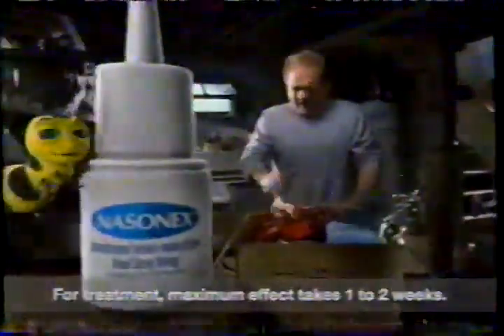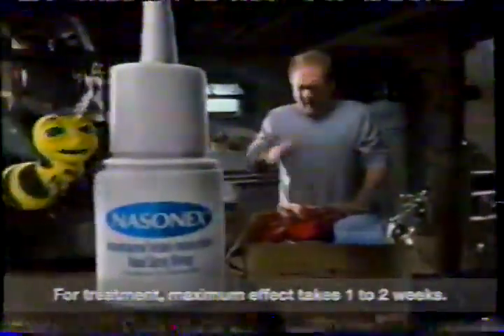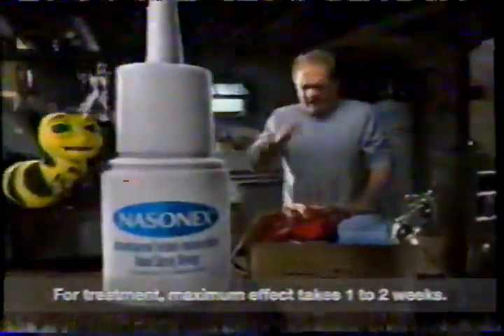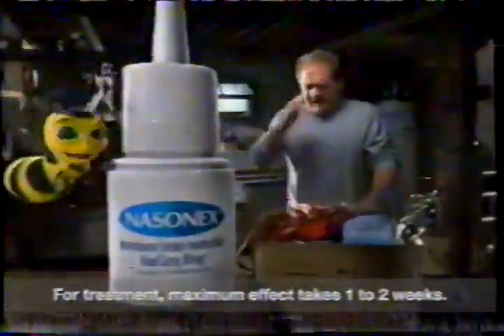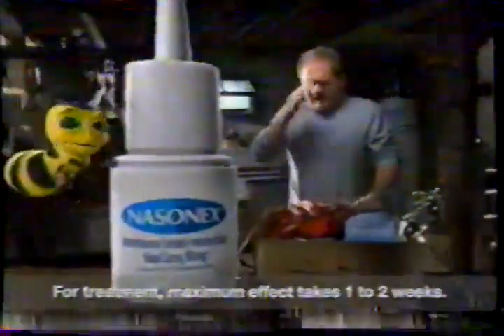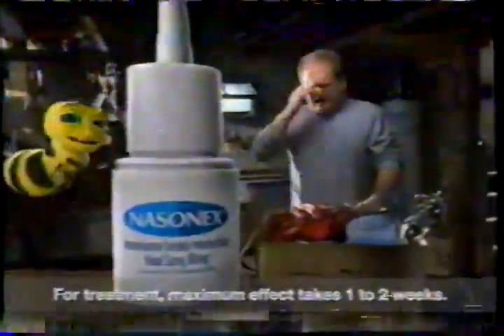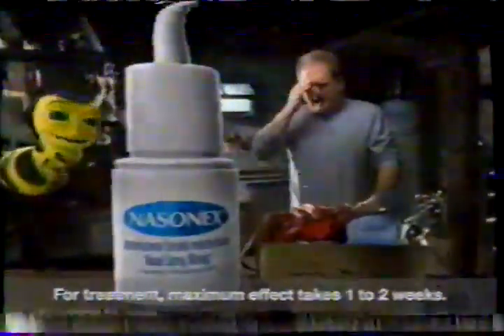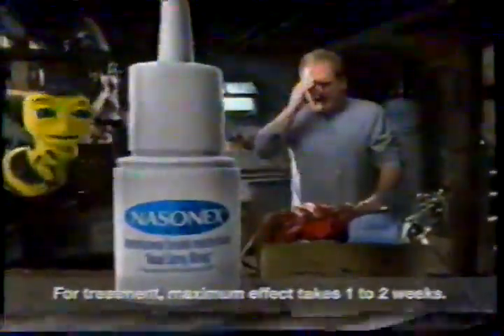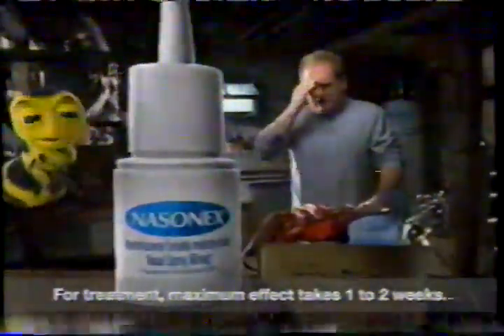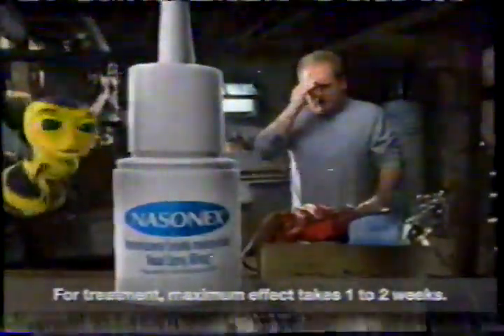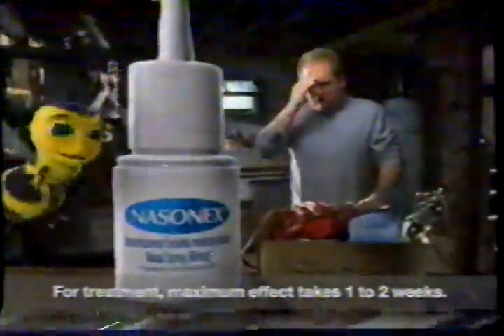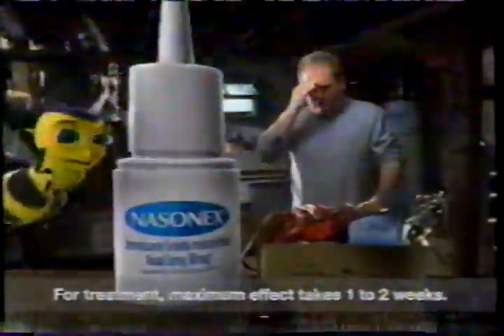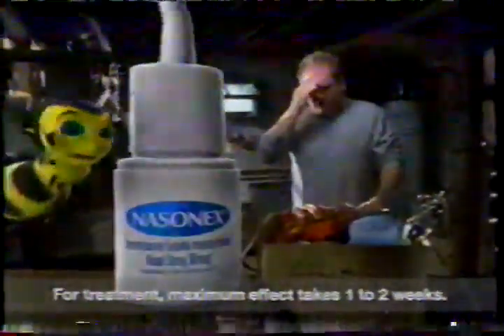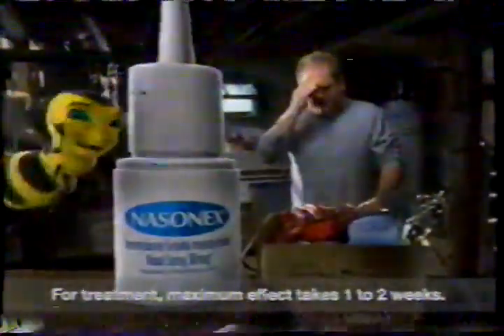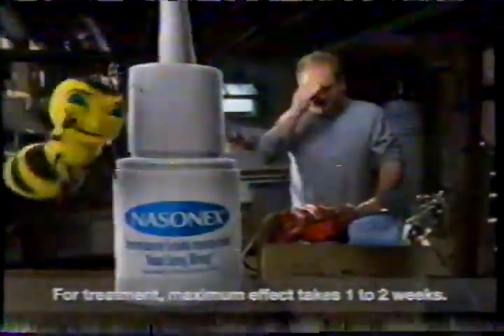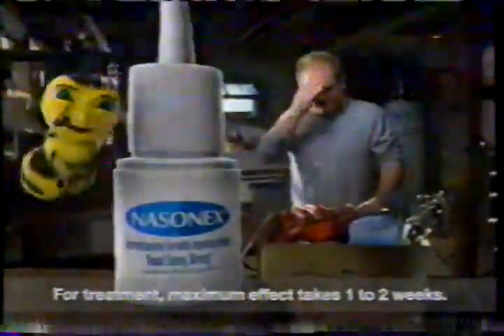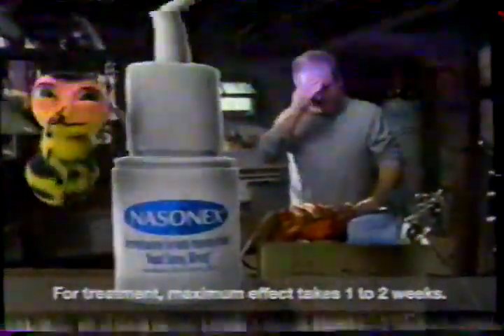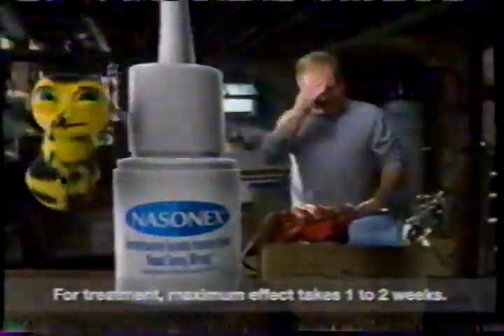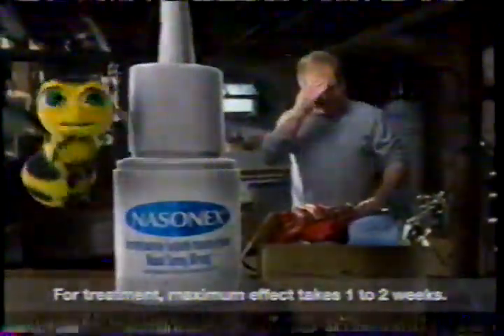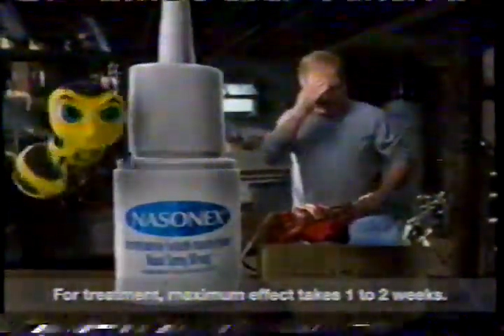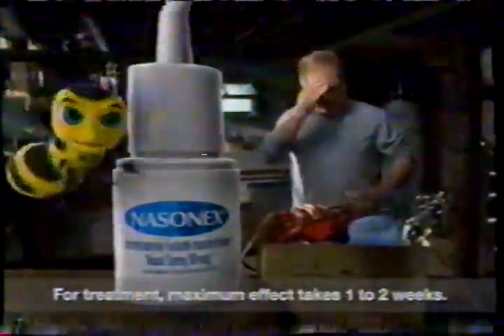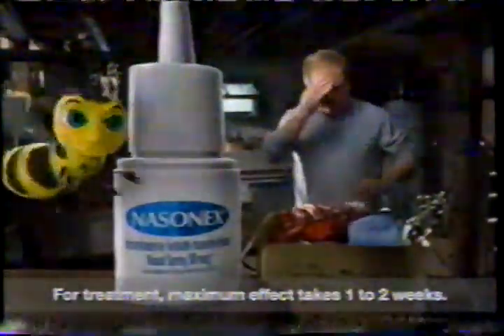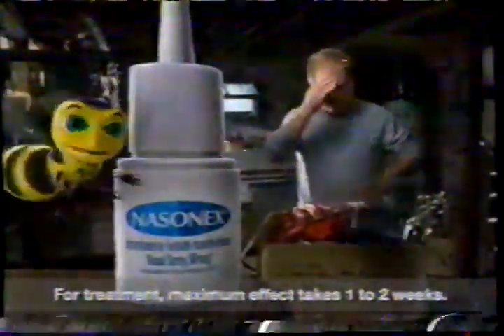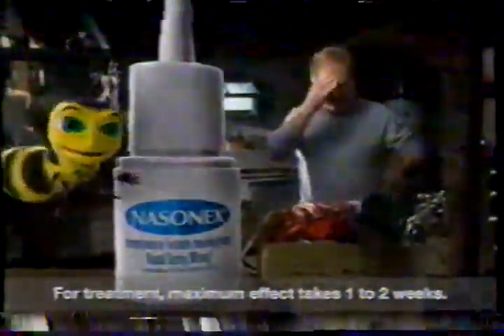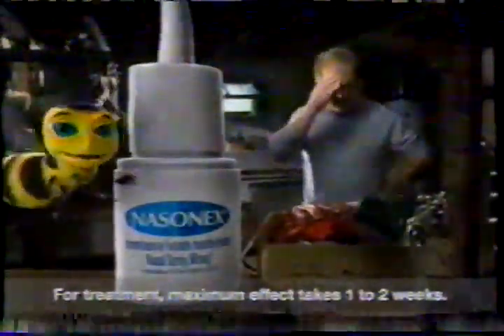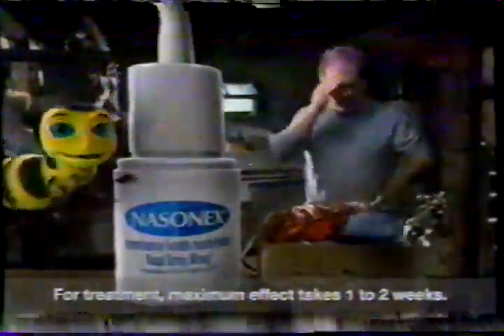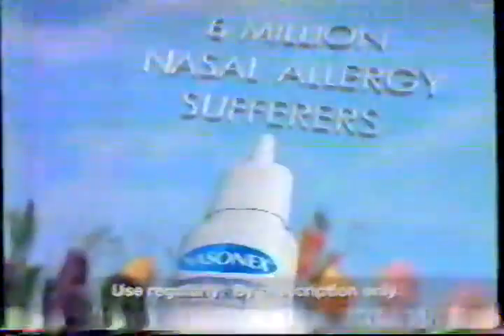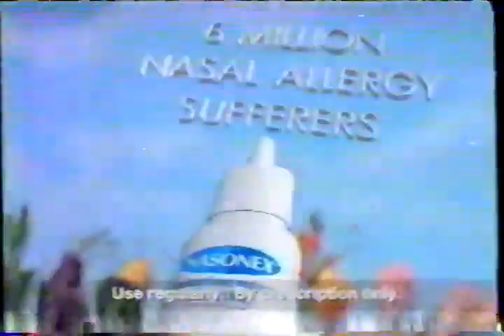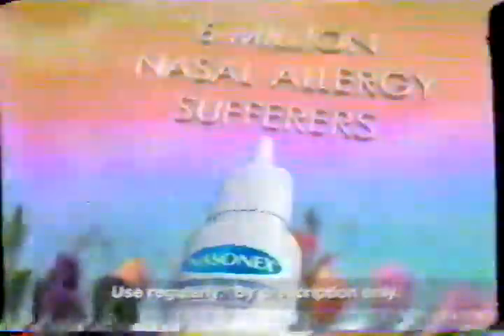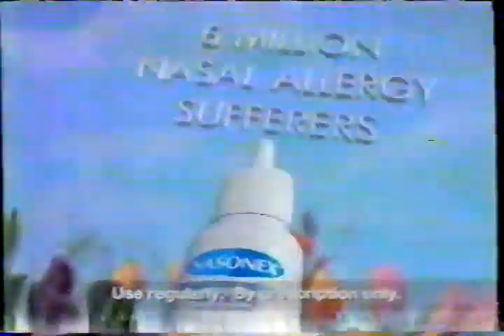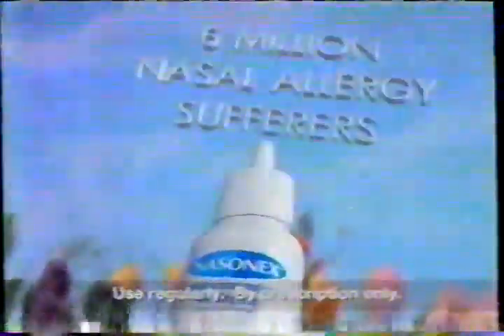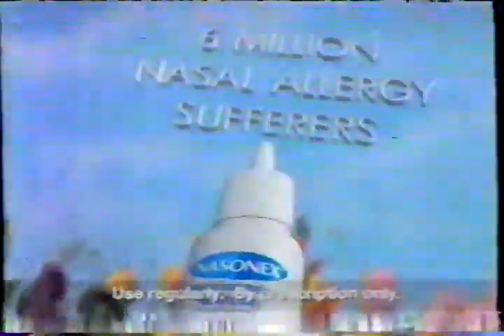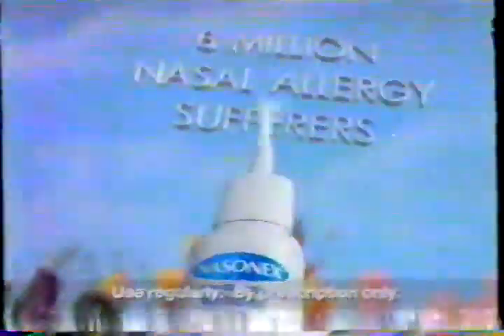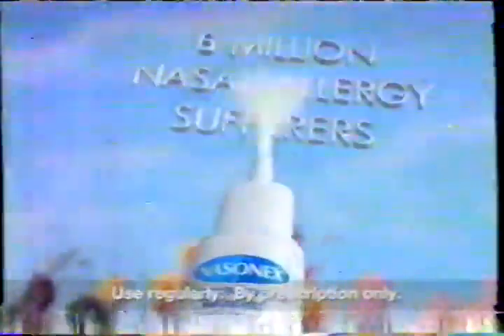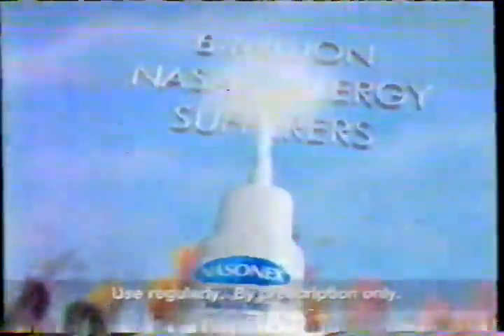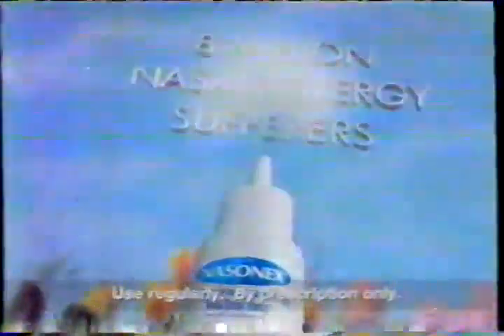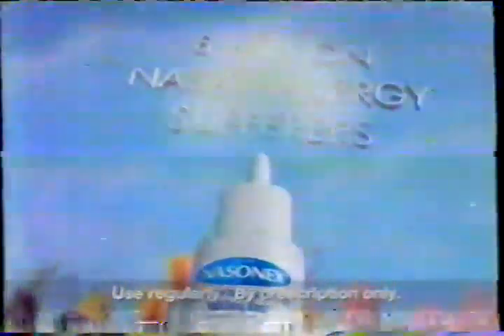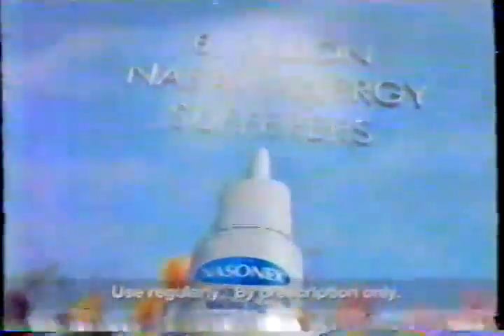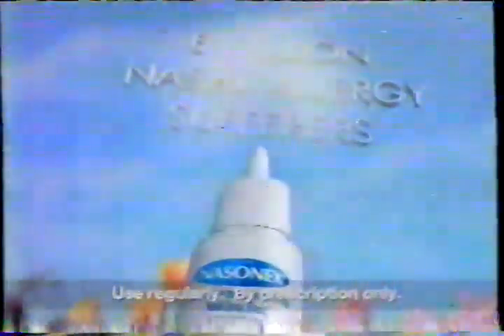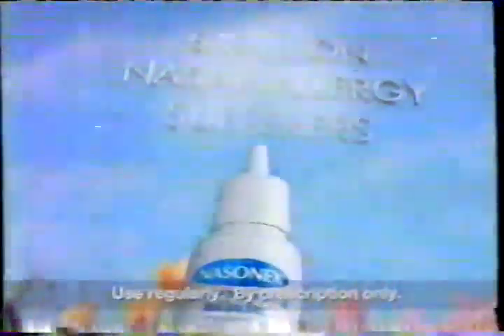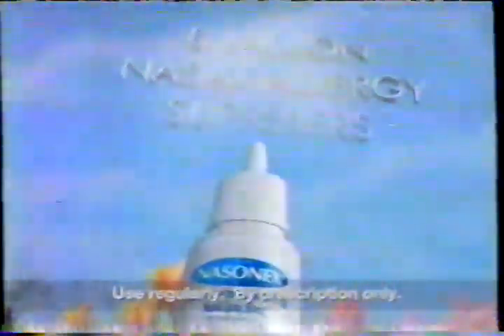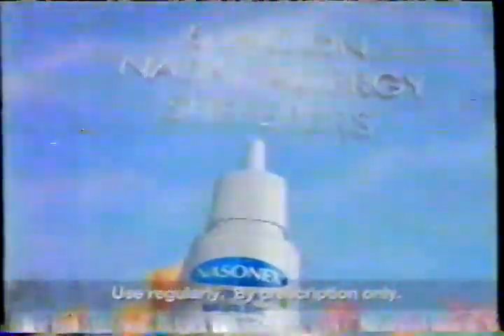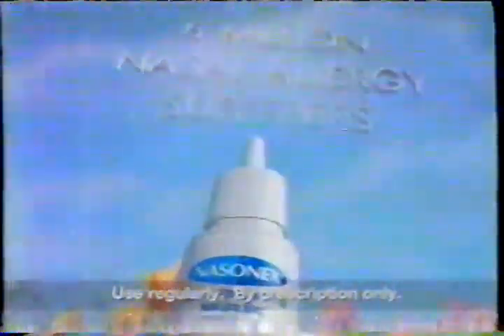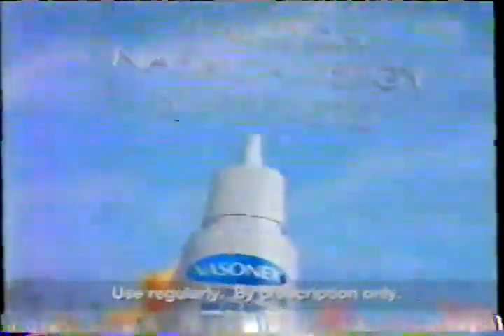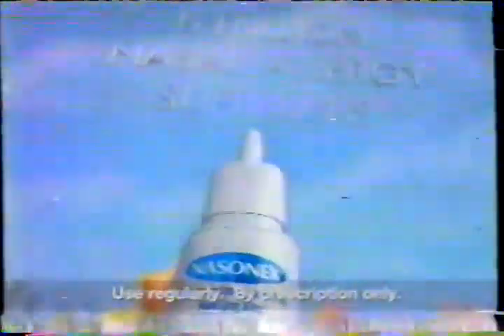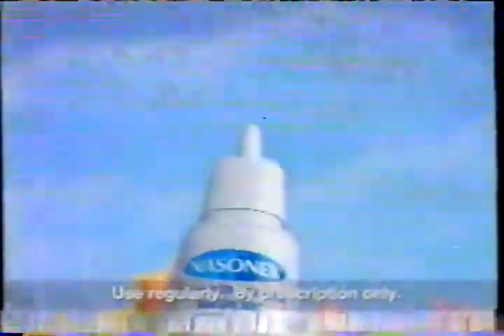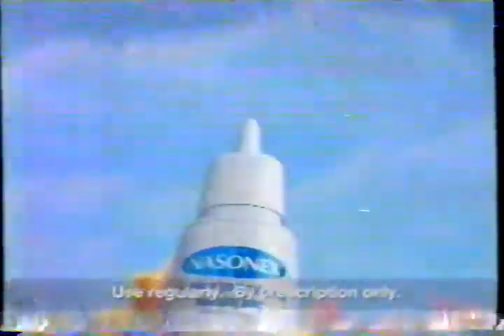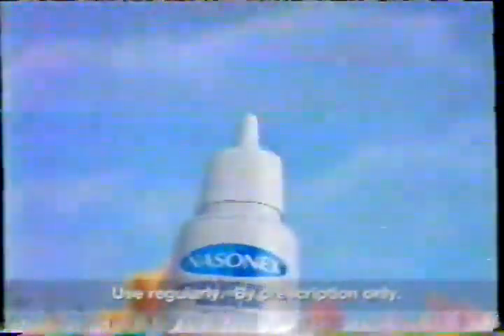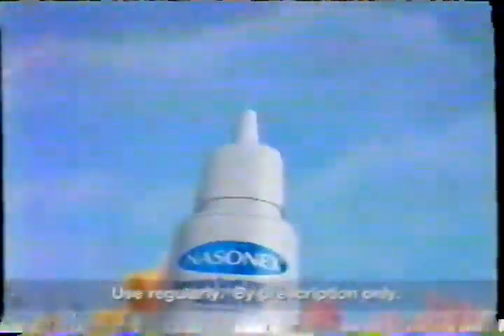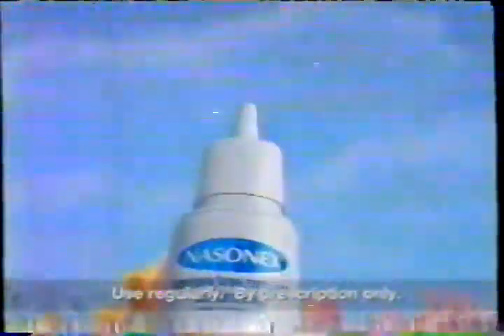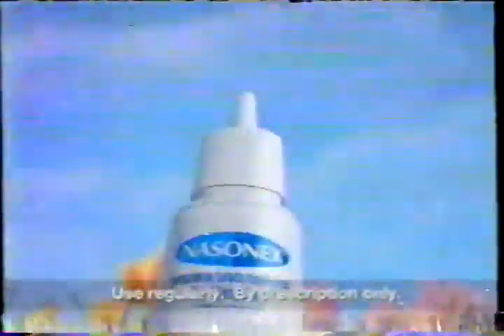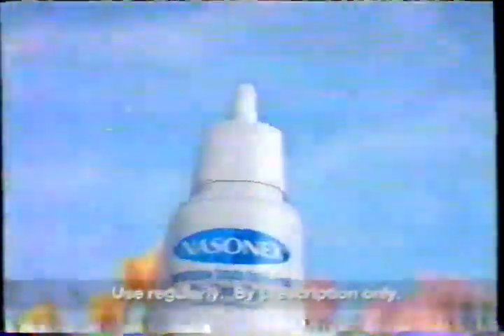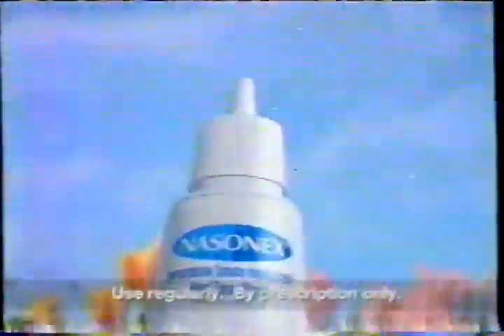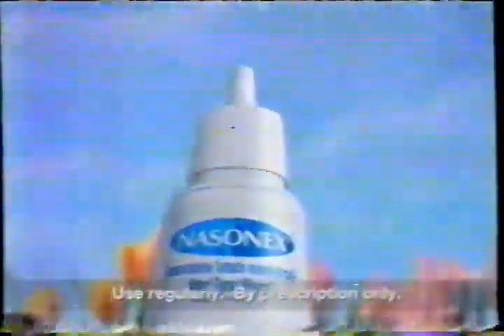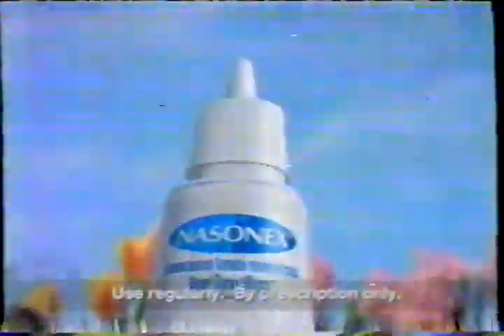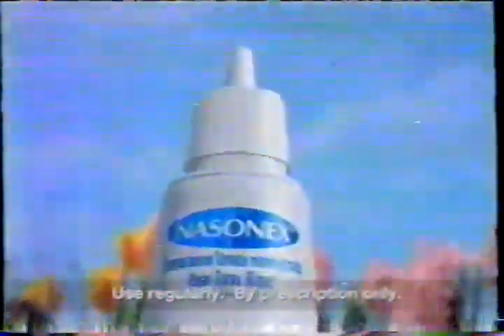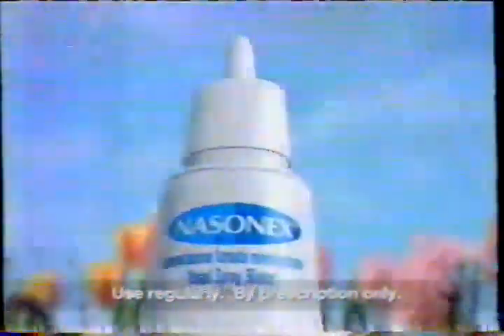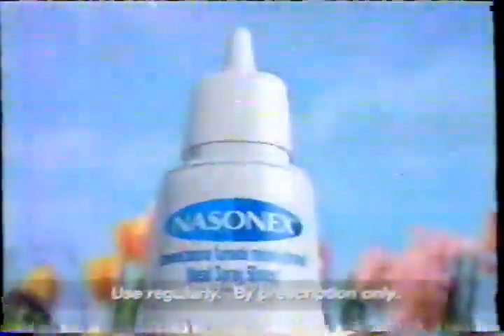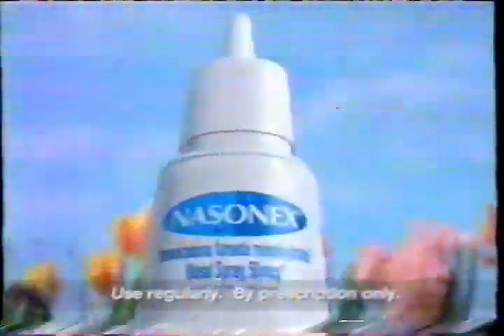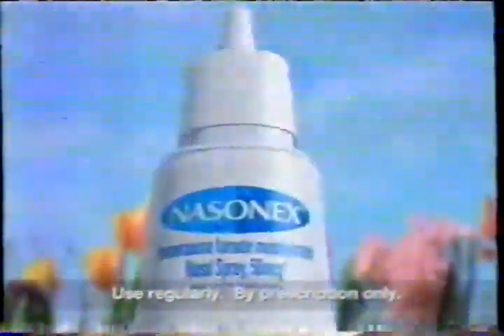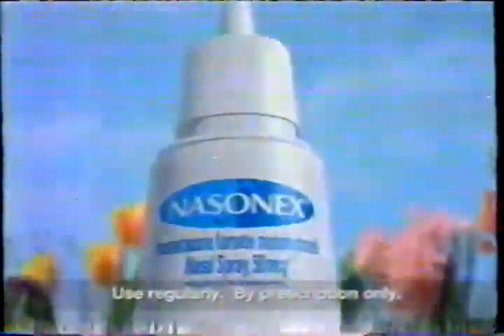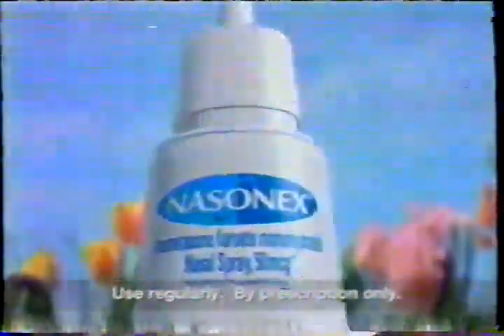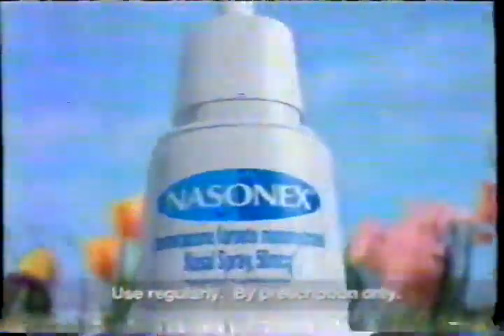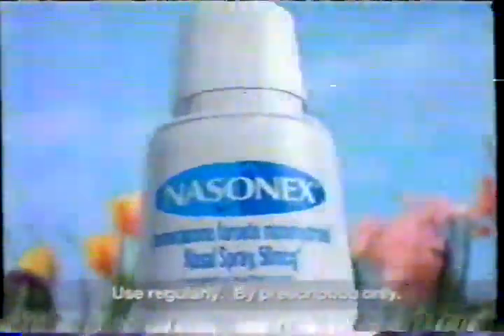Prescription Nasonex helps relieve nasal allergy symptoms. Maybe that's why 6 million people used Nasonex last year.